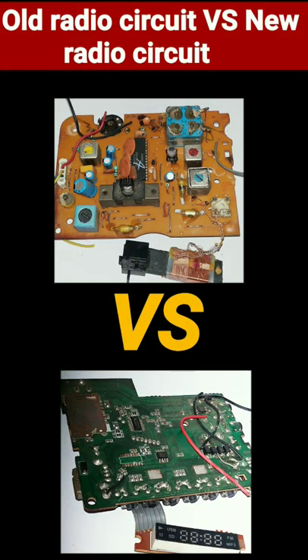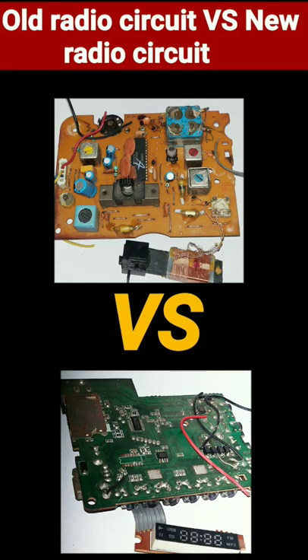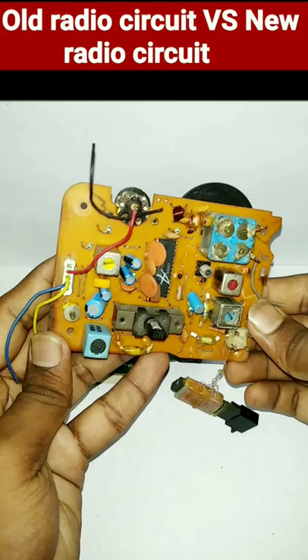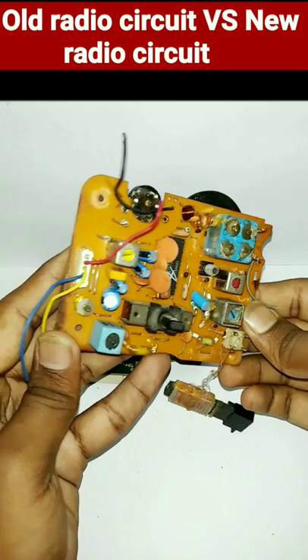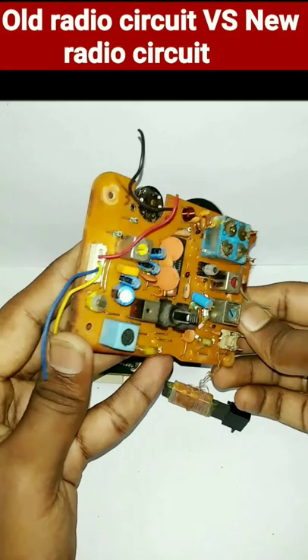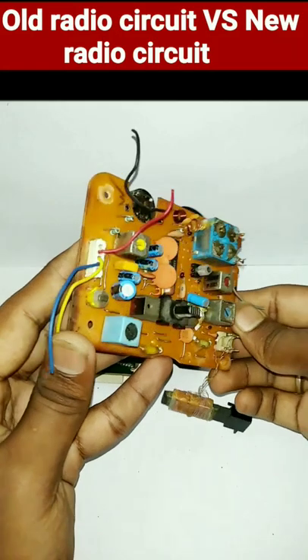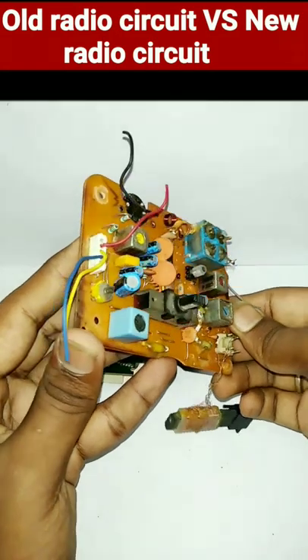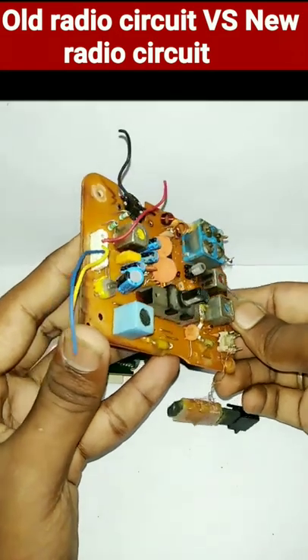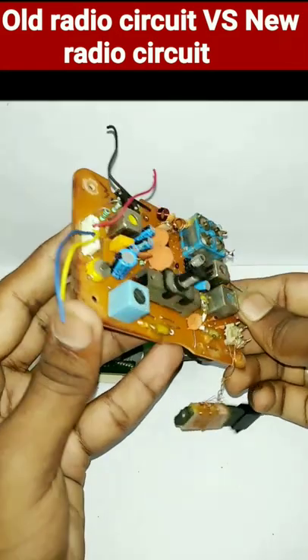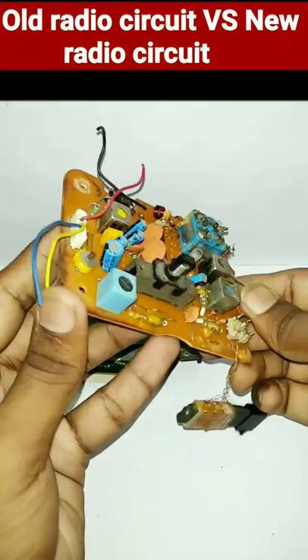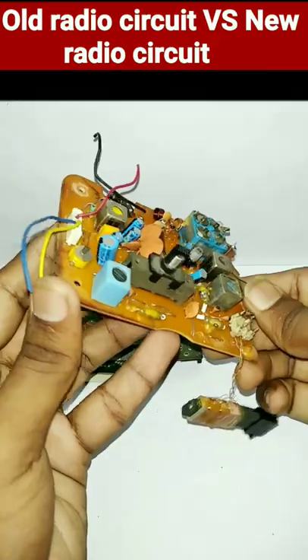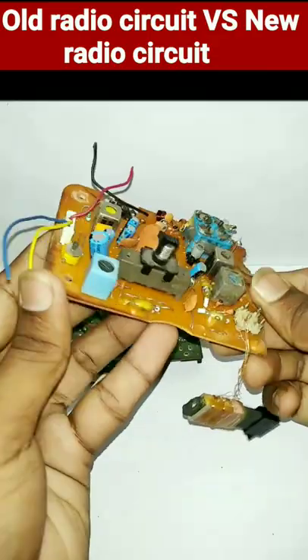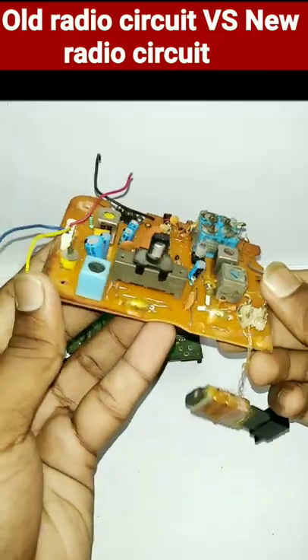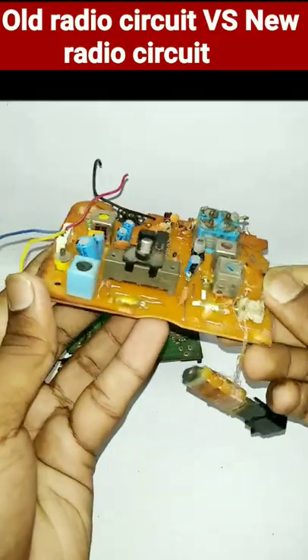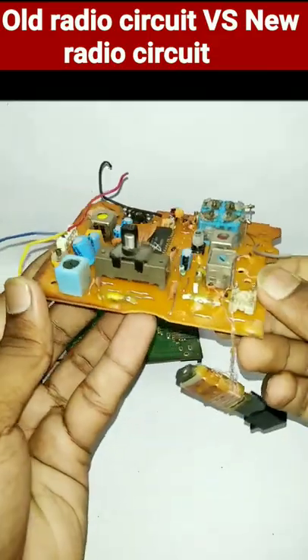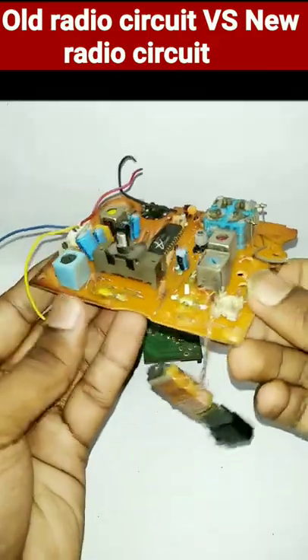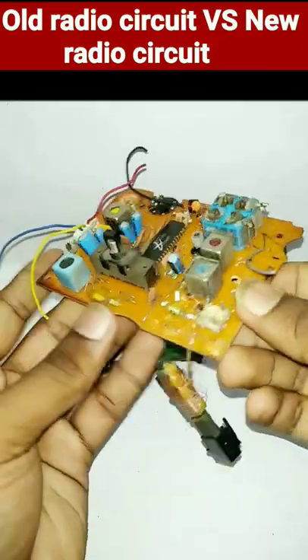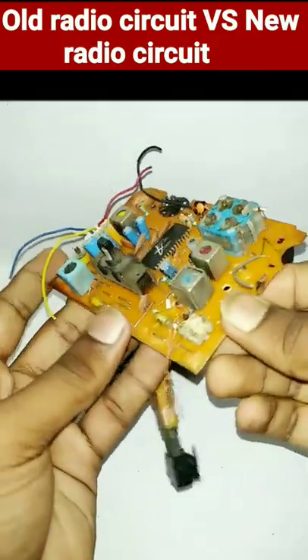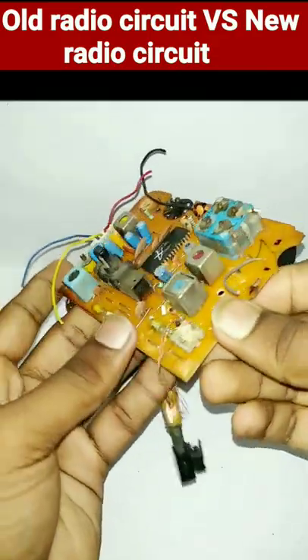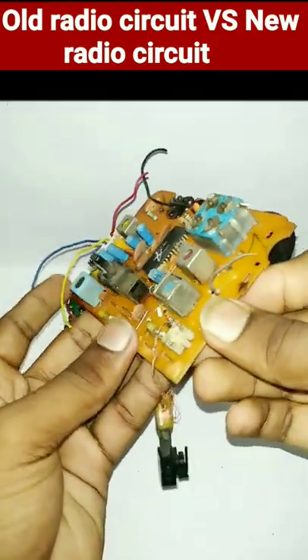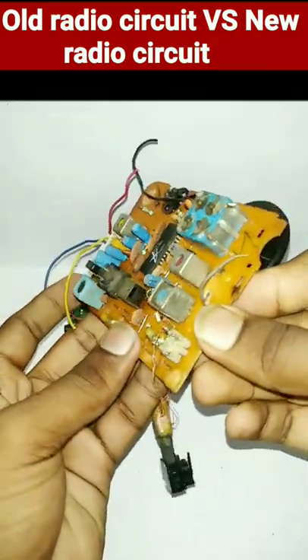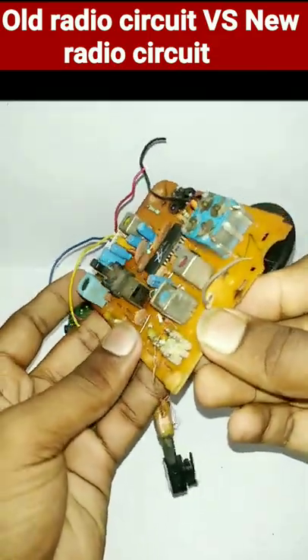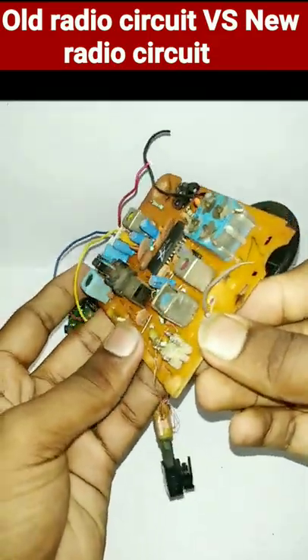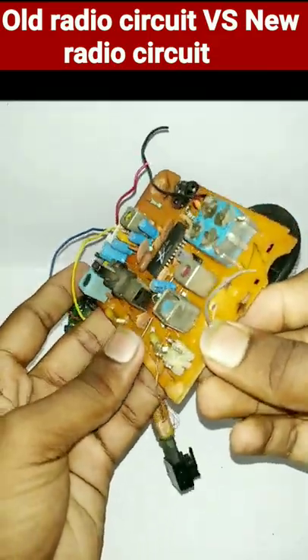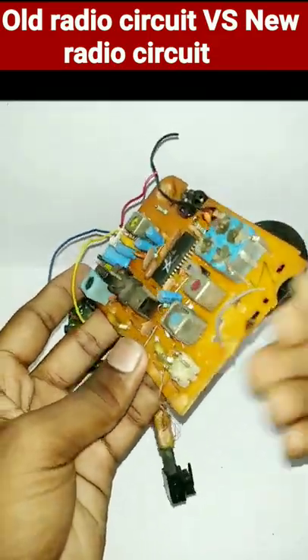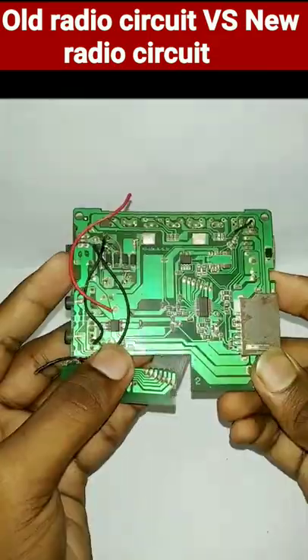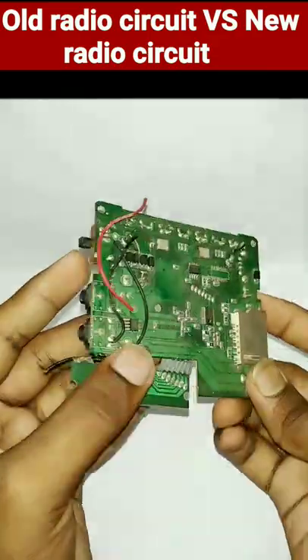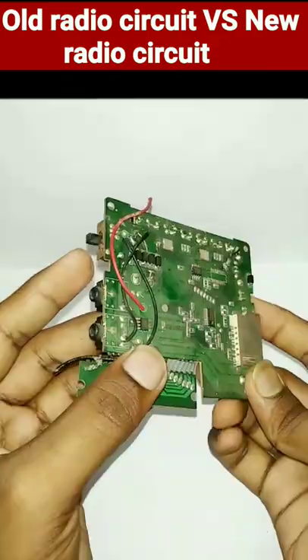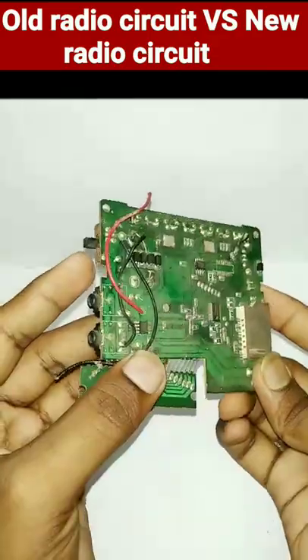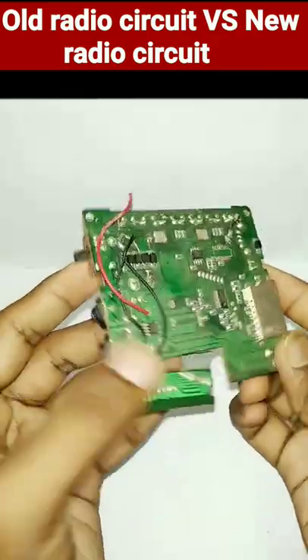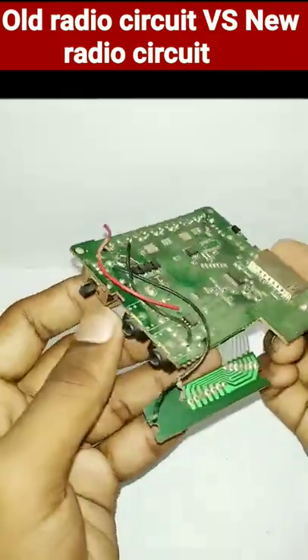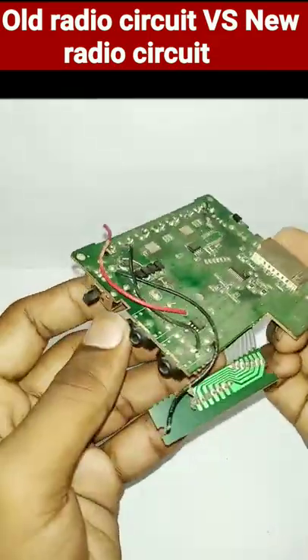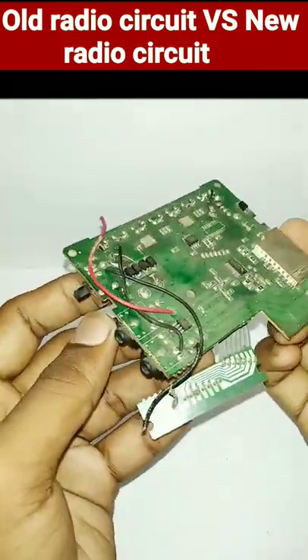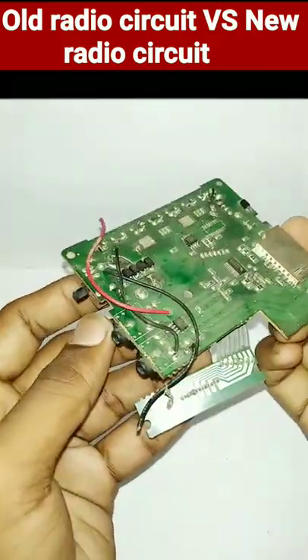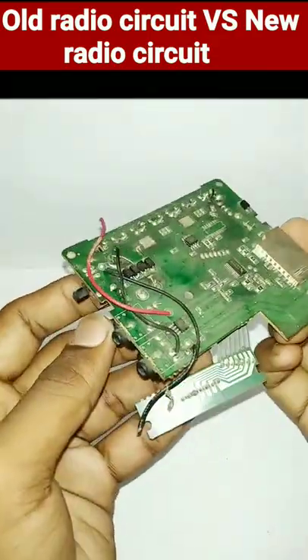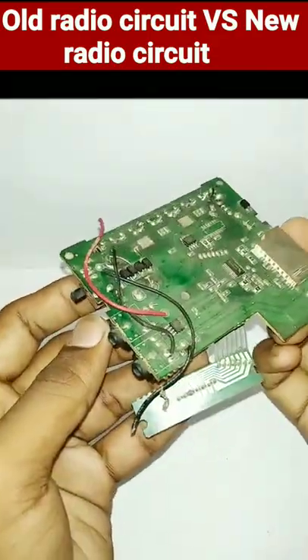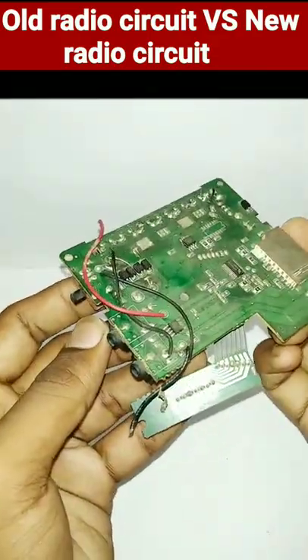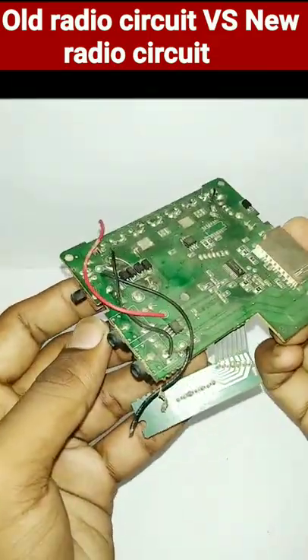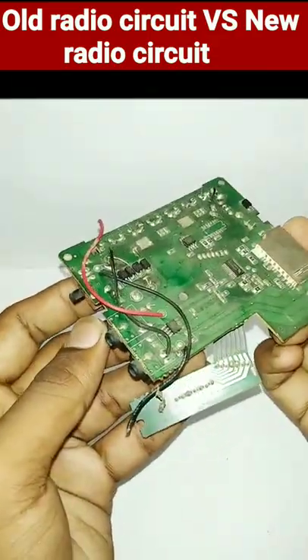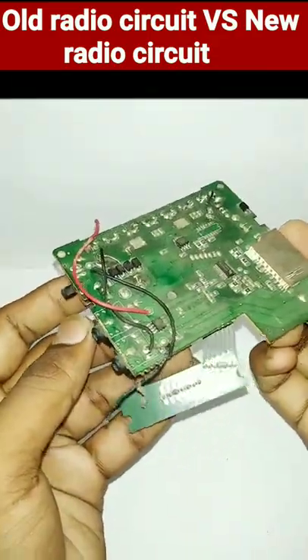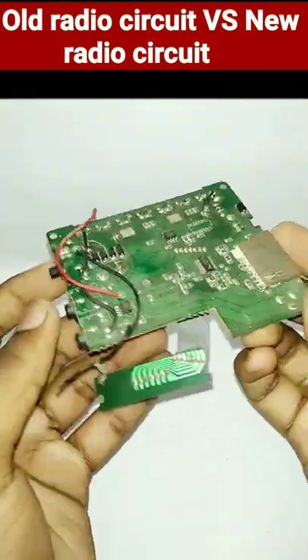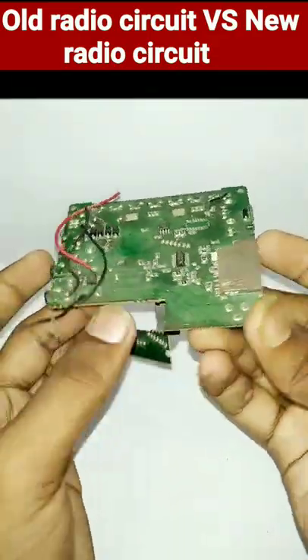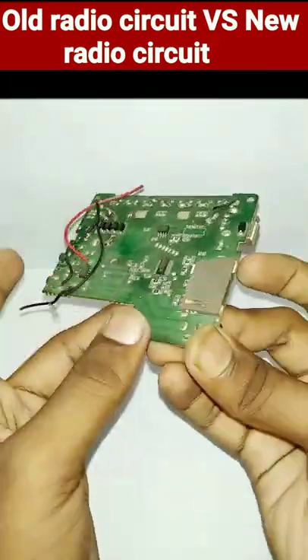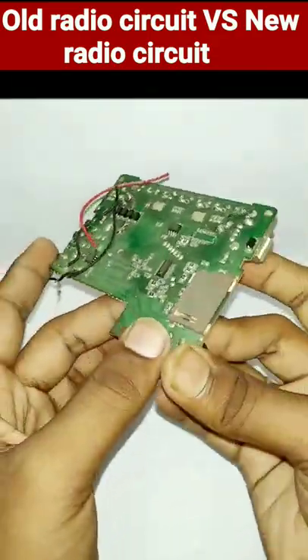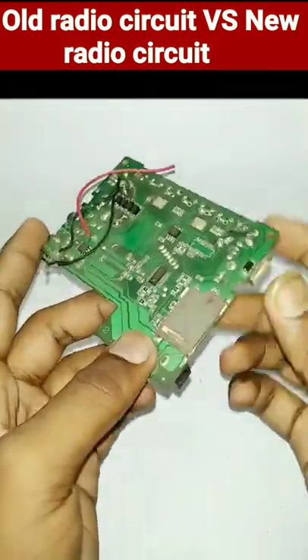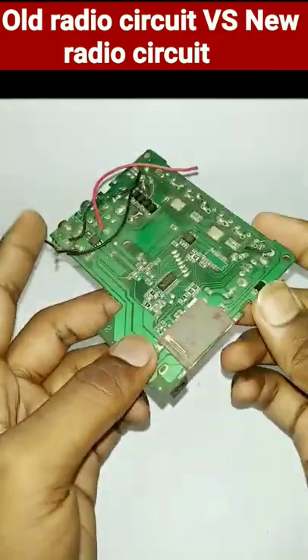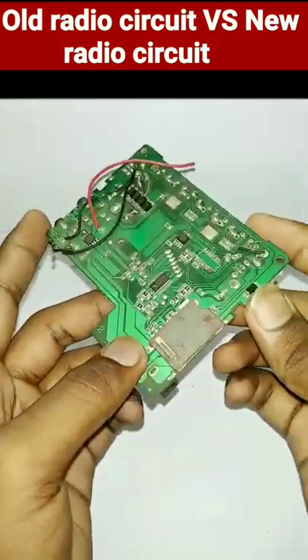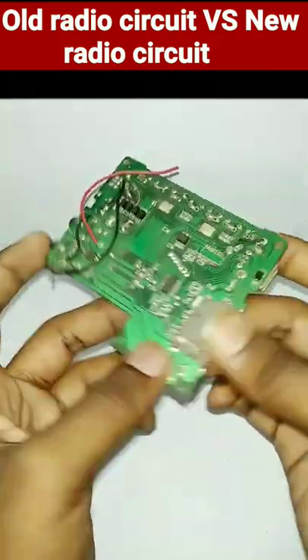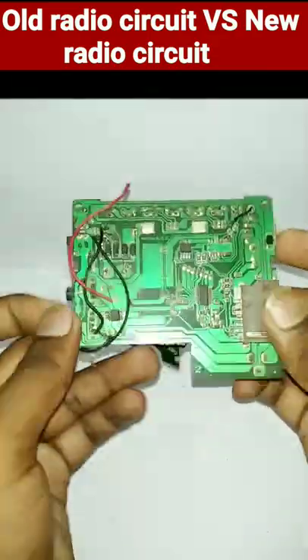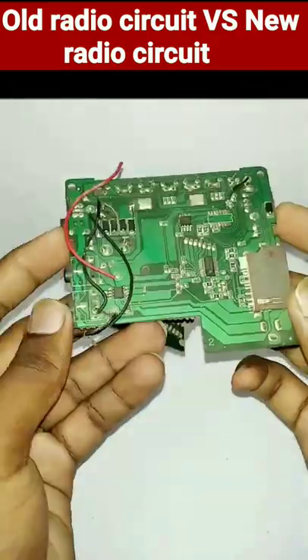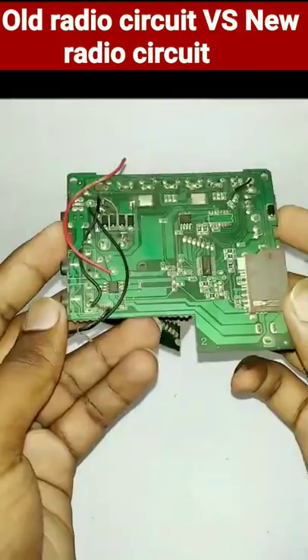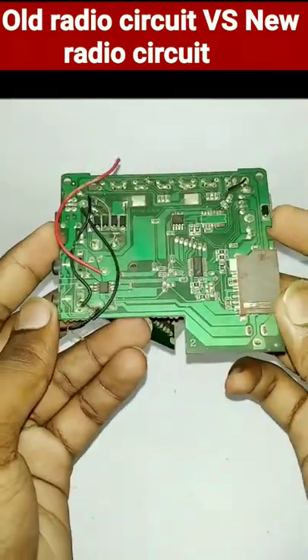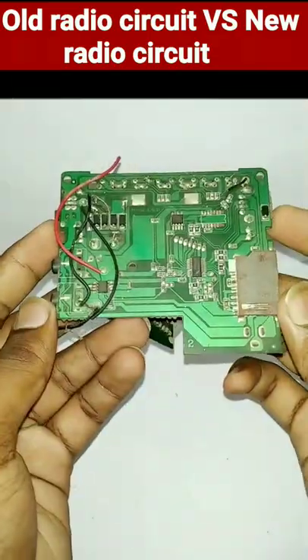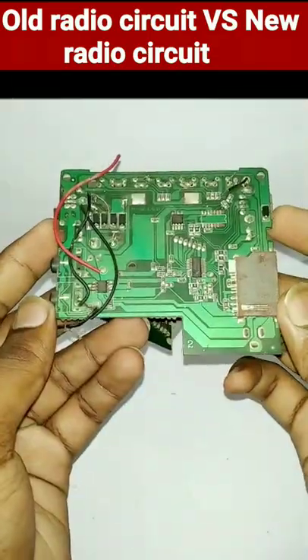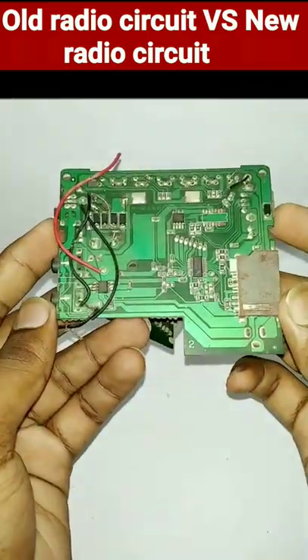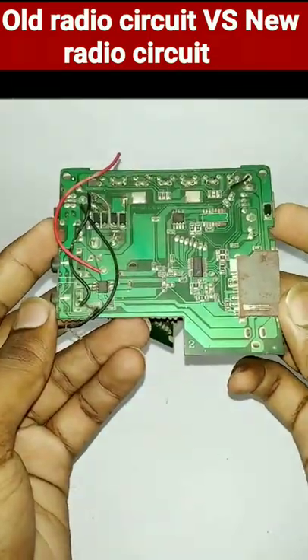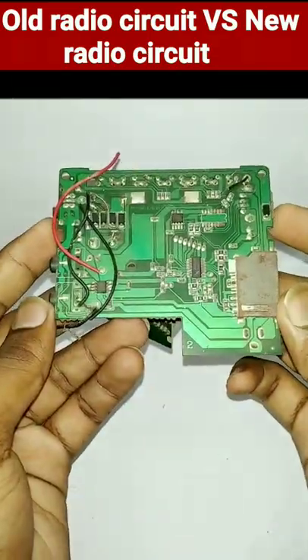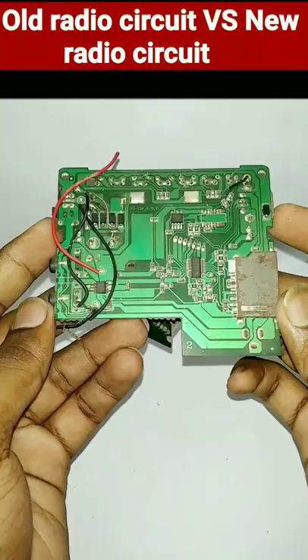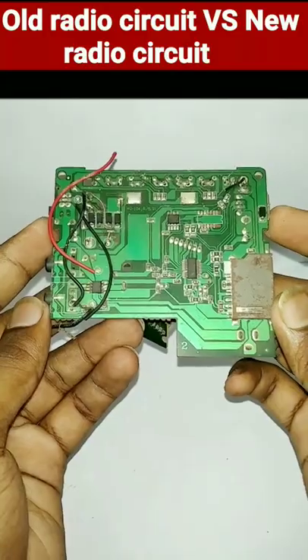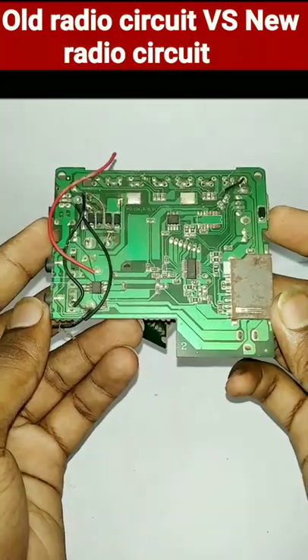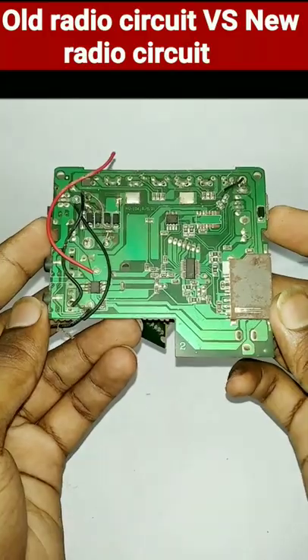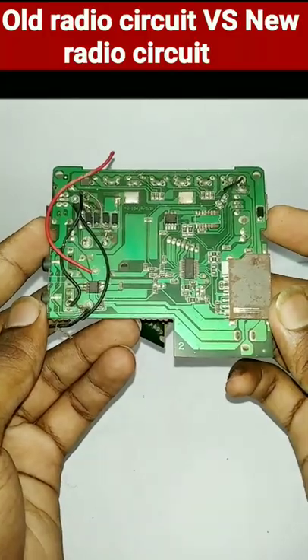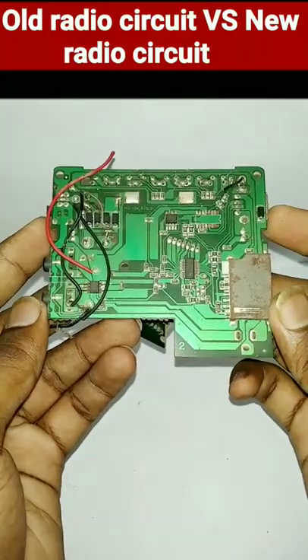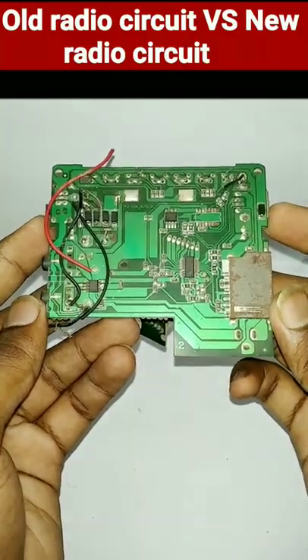In the old radio circuit, many components are missing, and the integrated circuit is replaced.